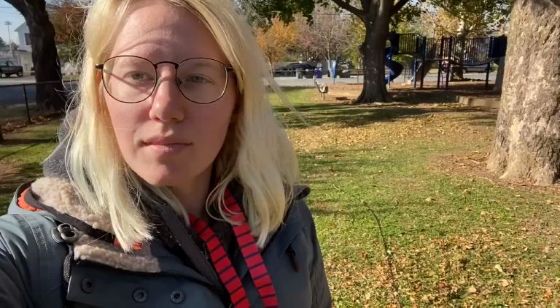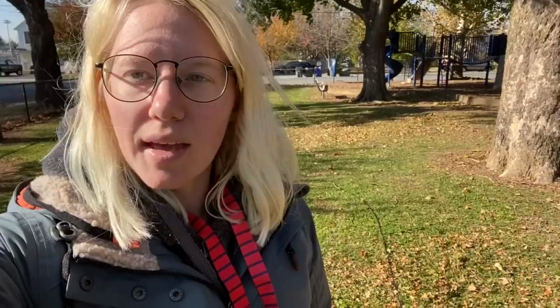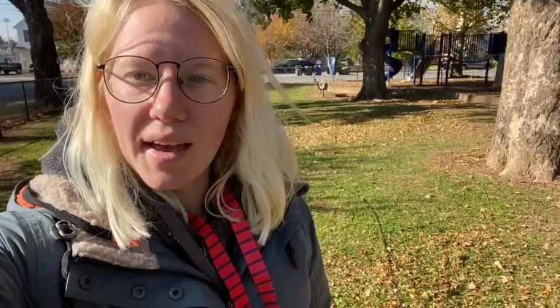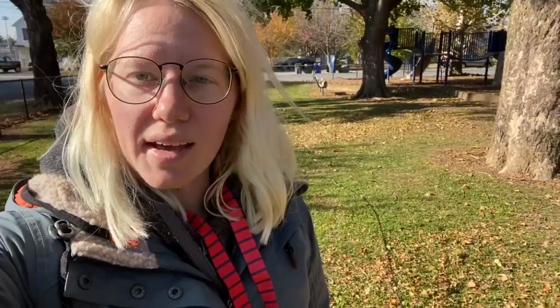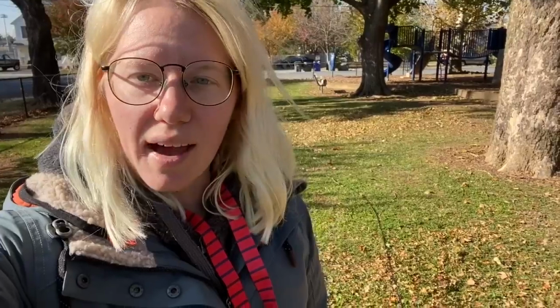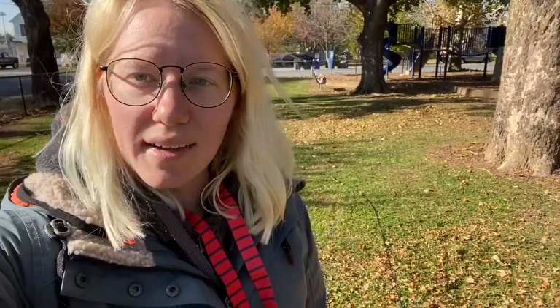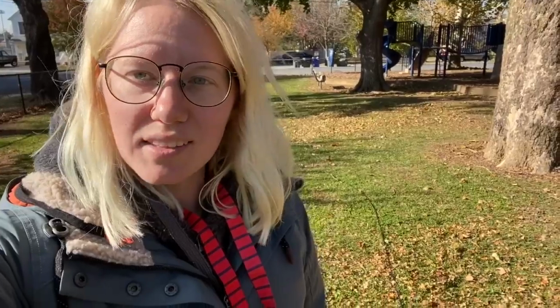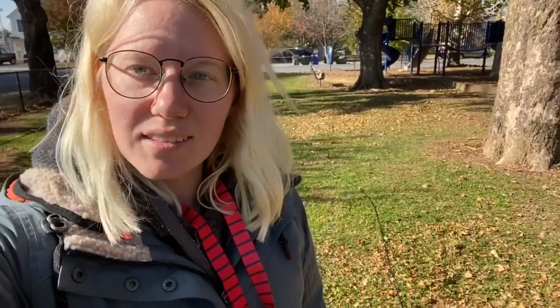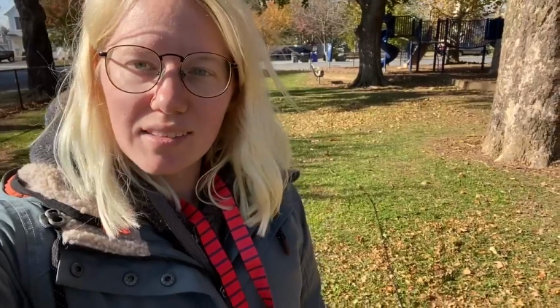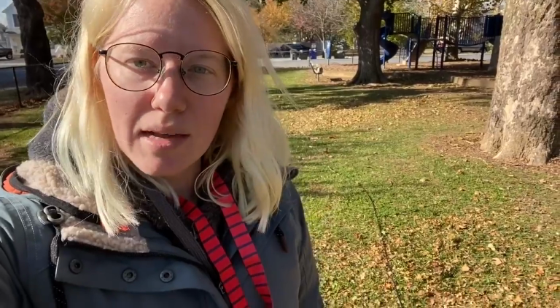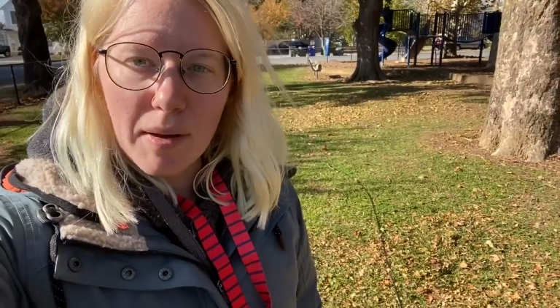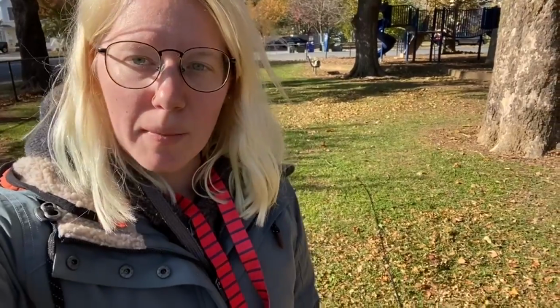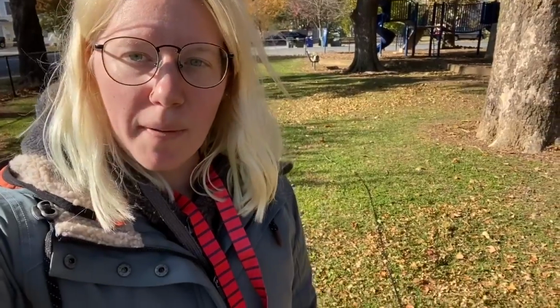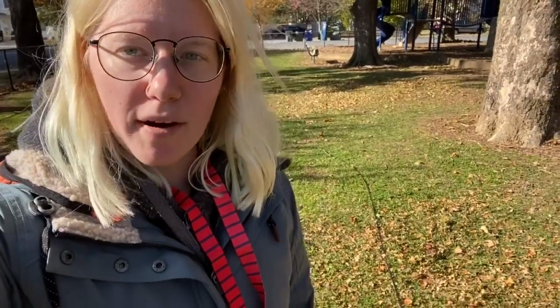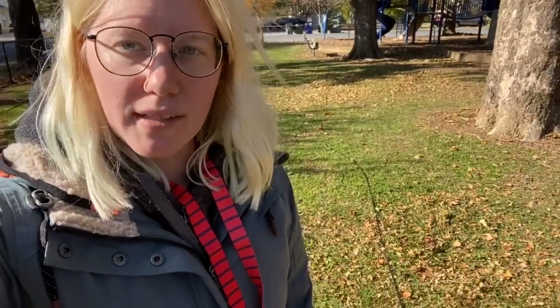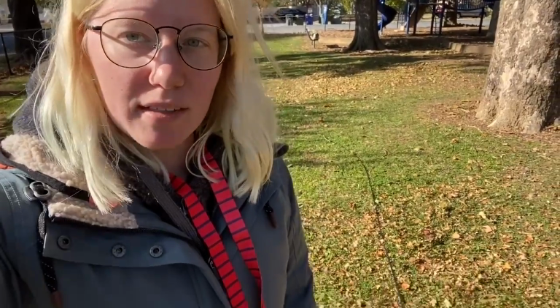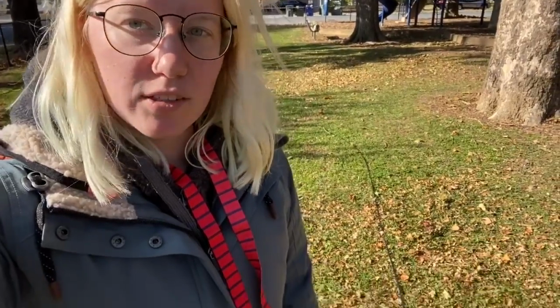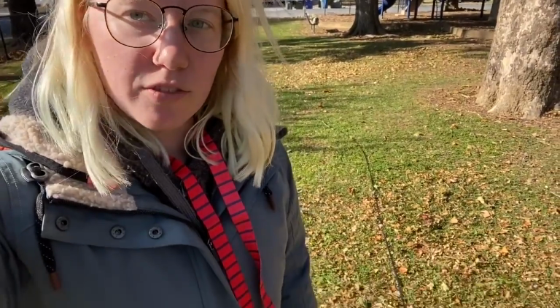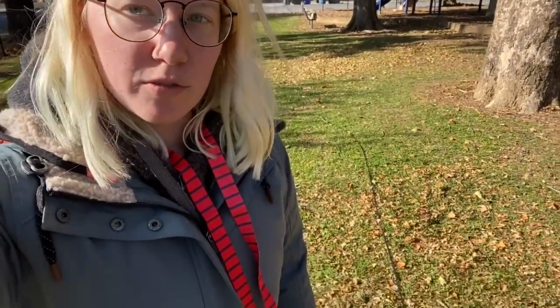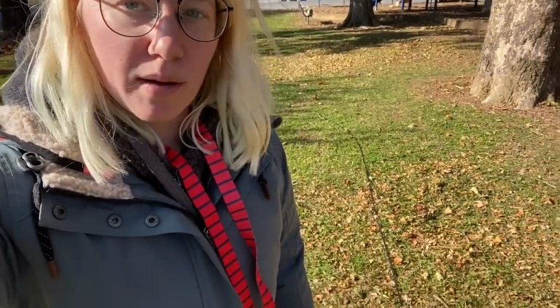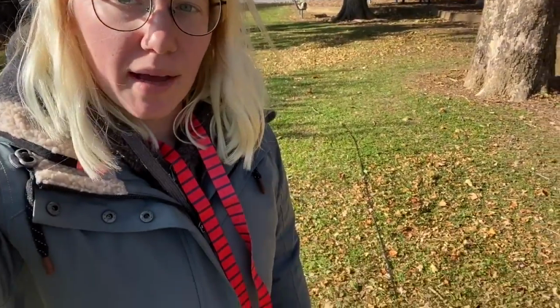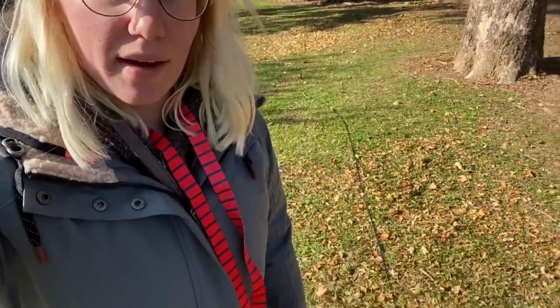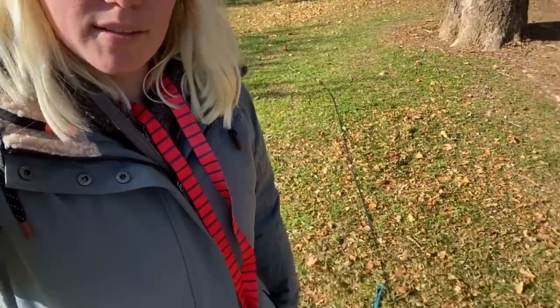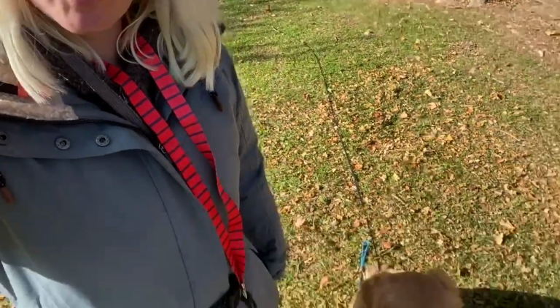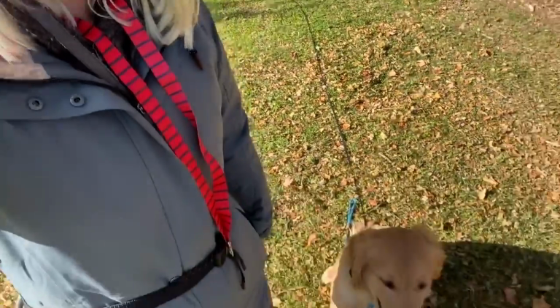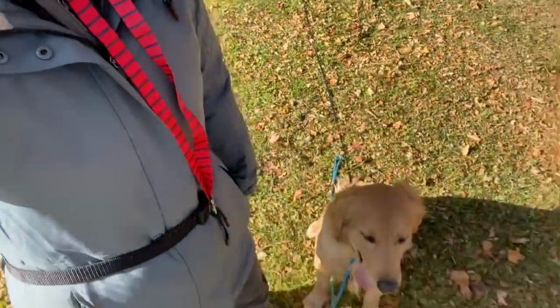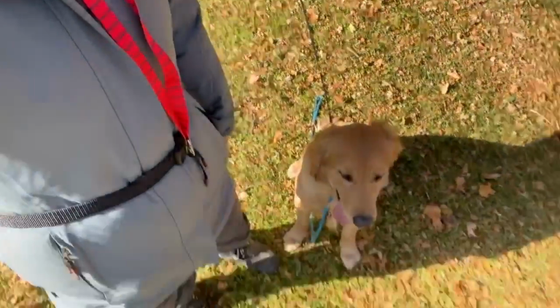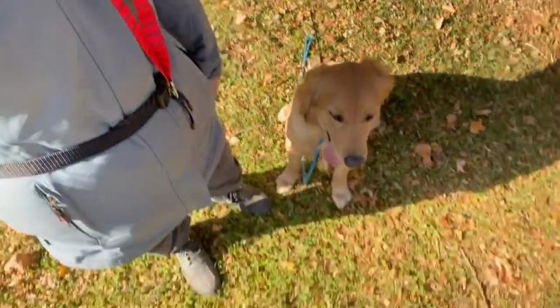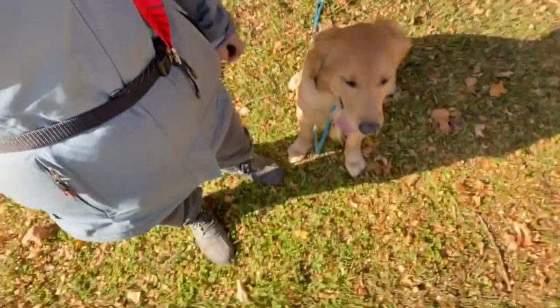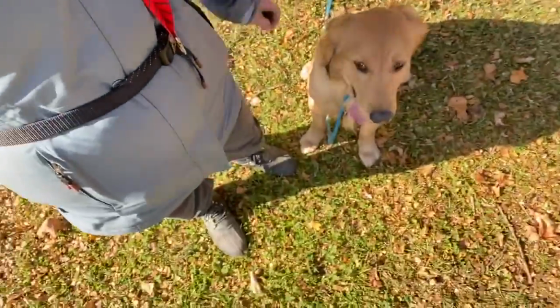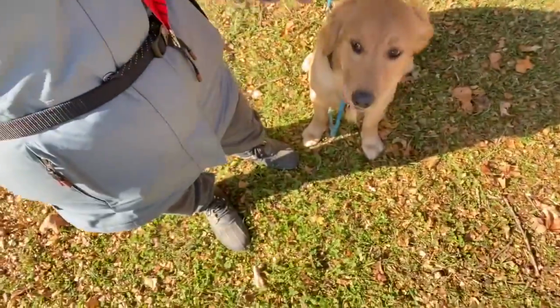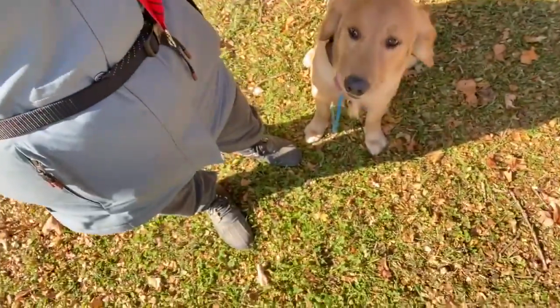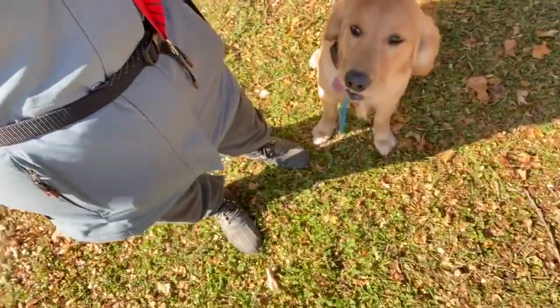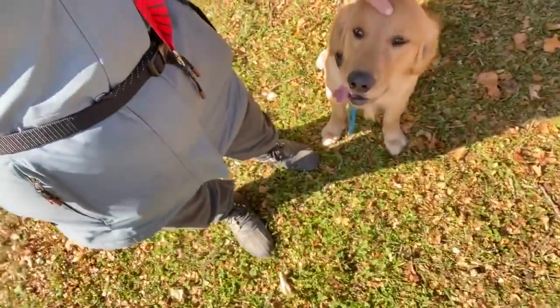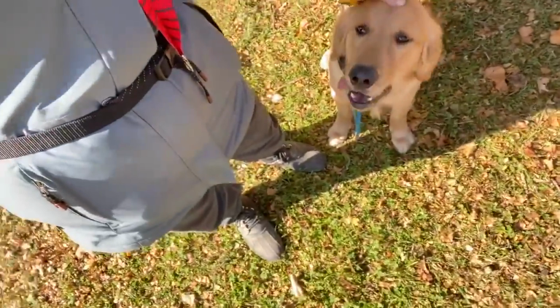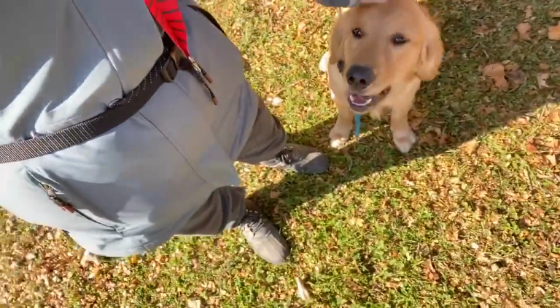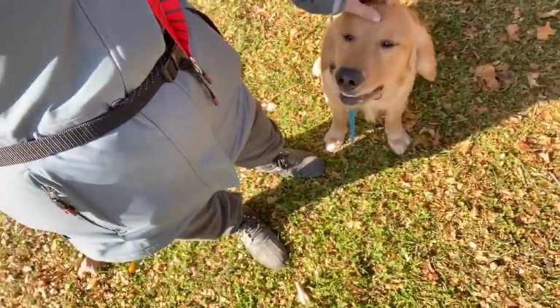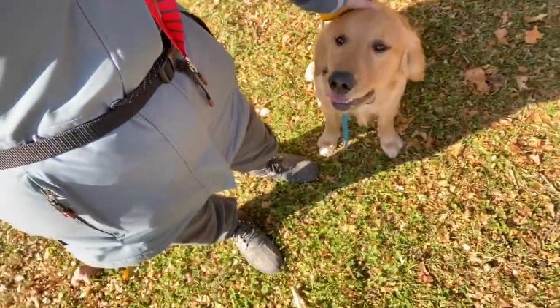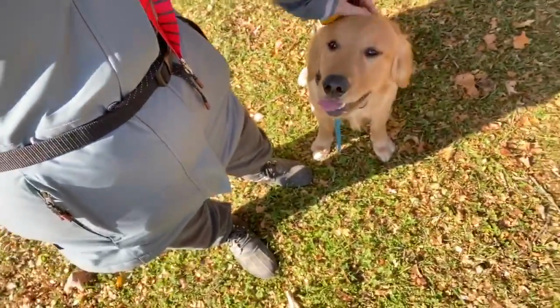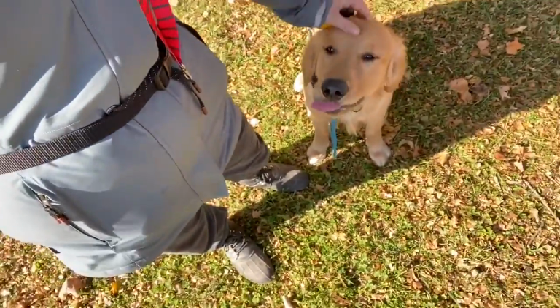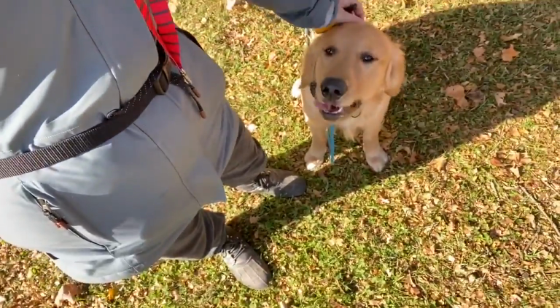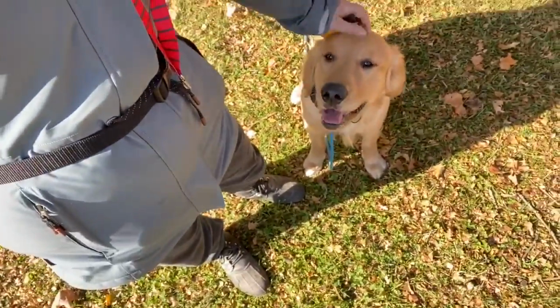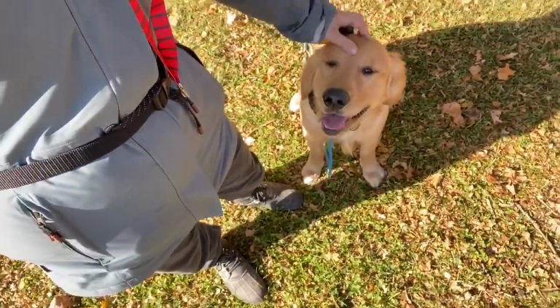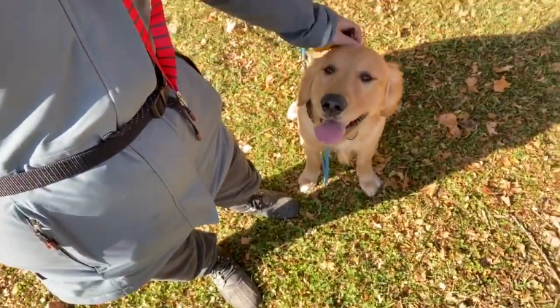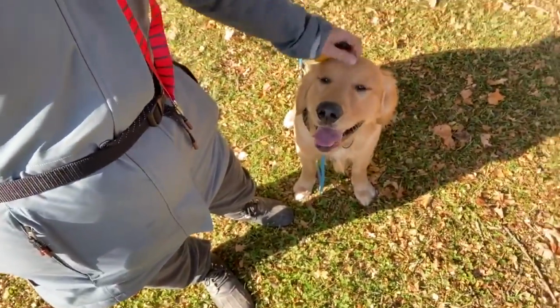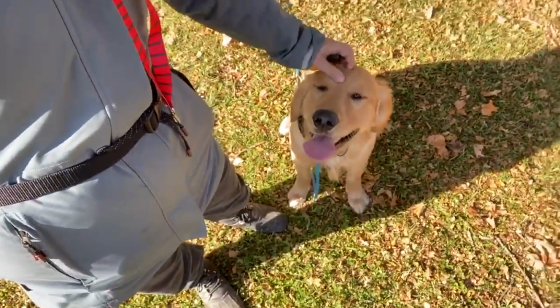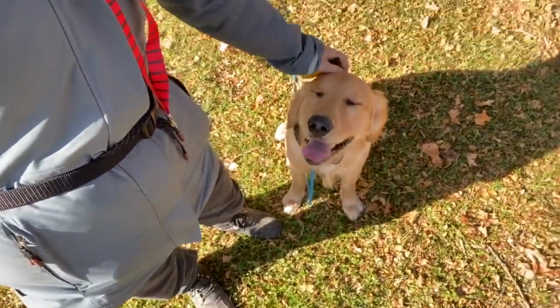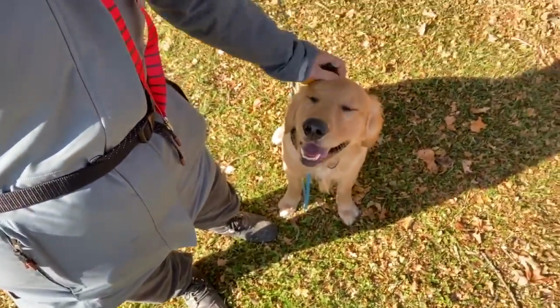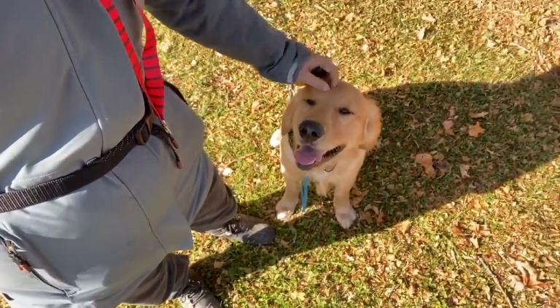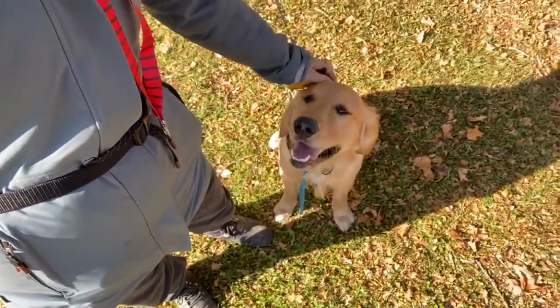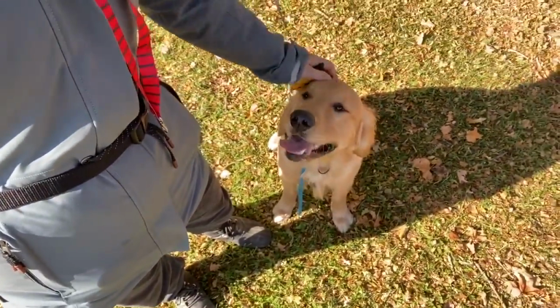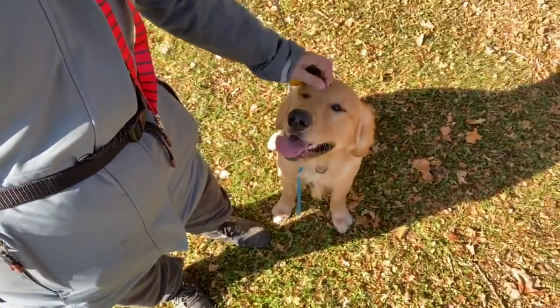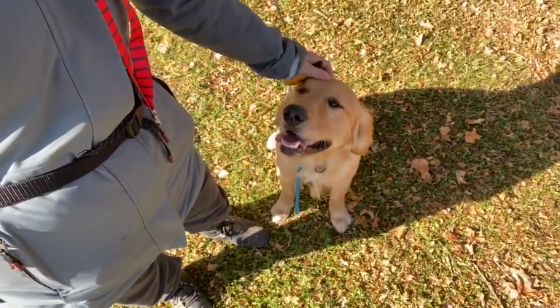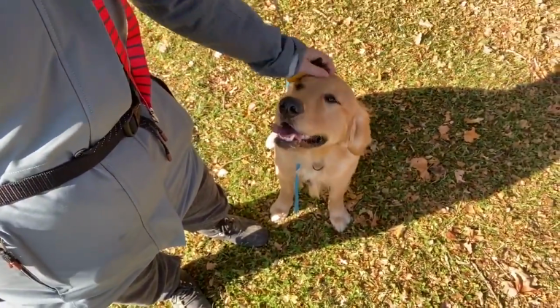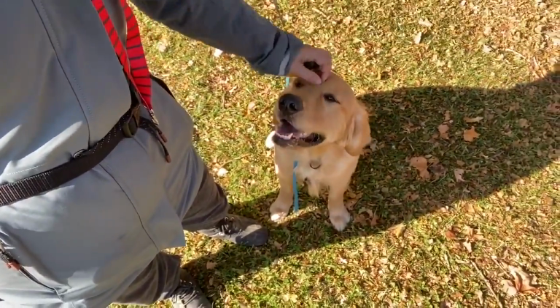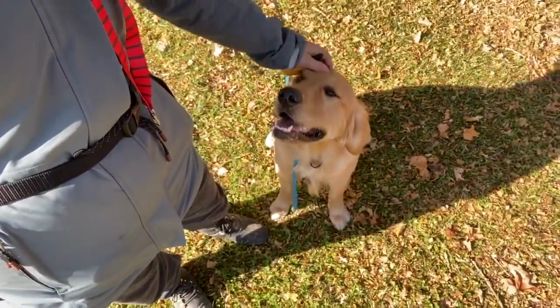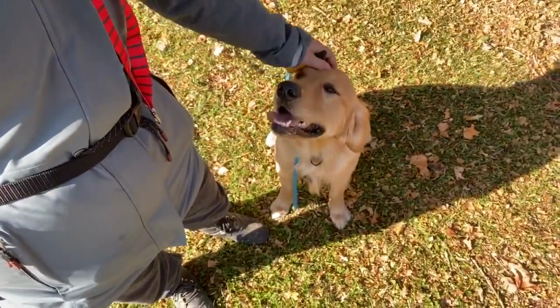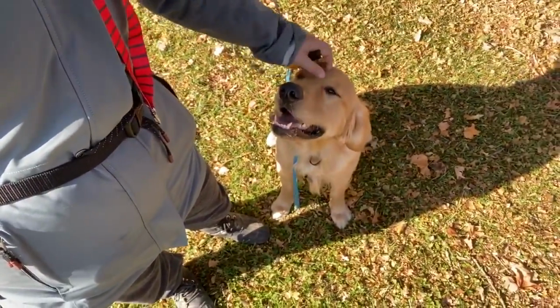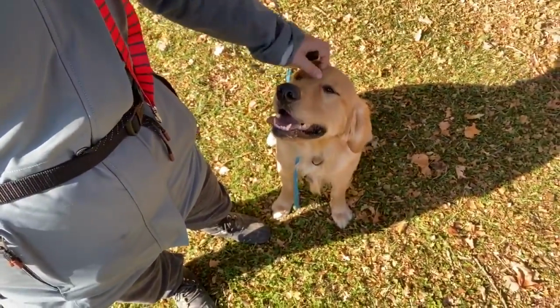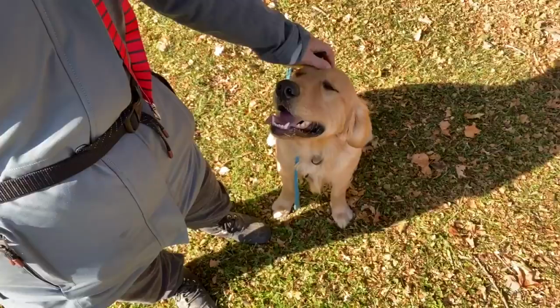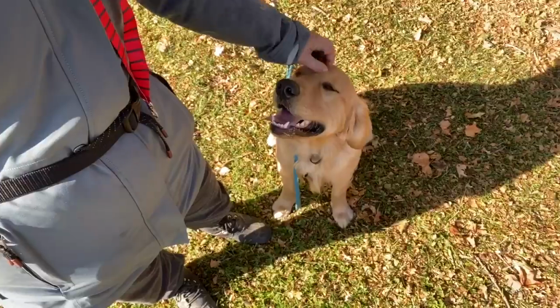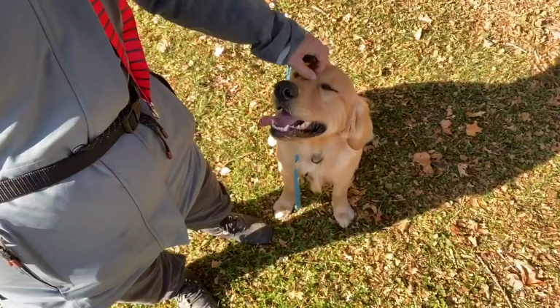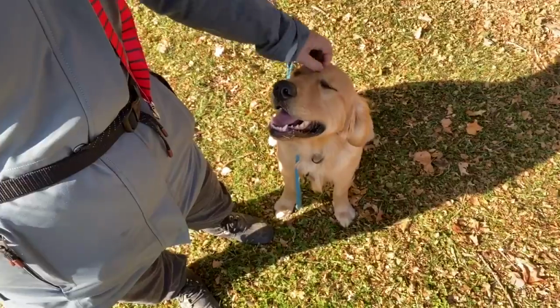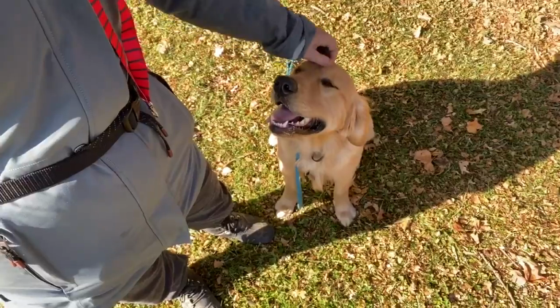Hey guys, I'm at a park down the street from my house, joined by Mr. Lucky, our handsome 10-month-old golden retriever boy.